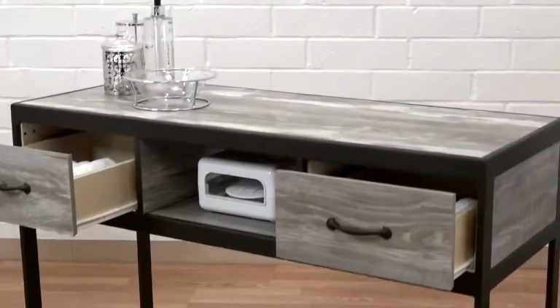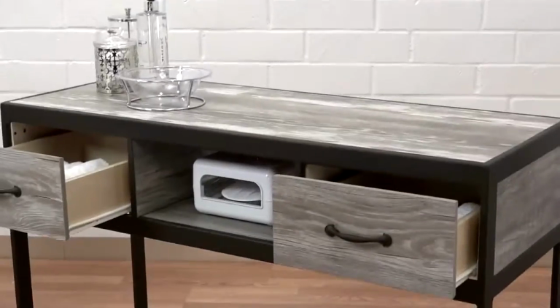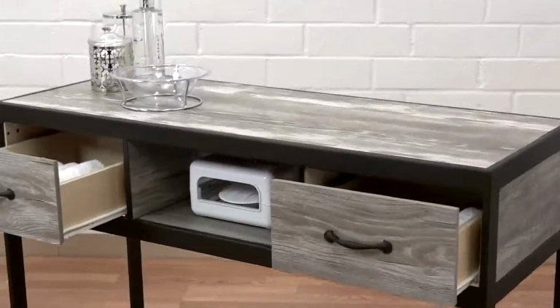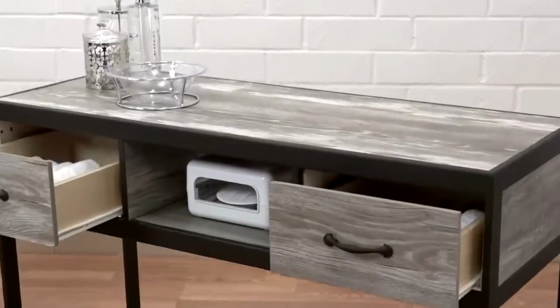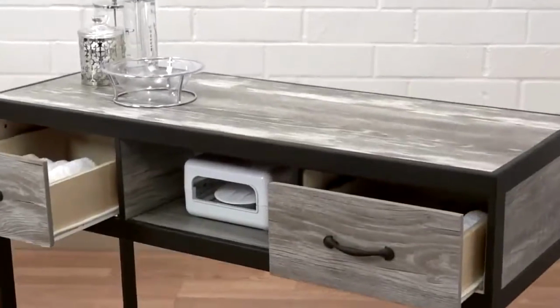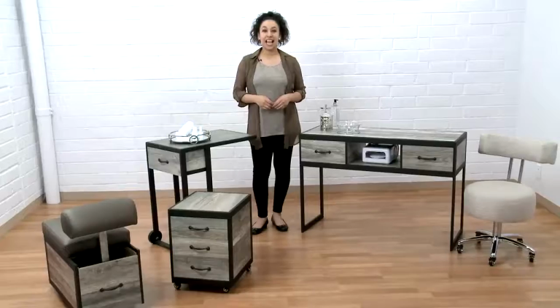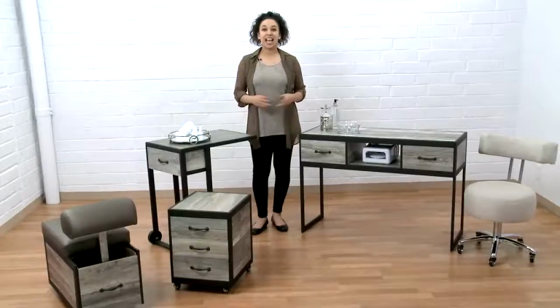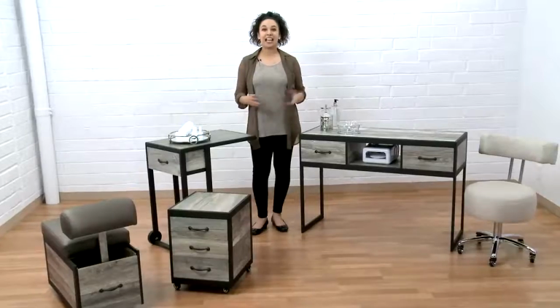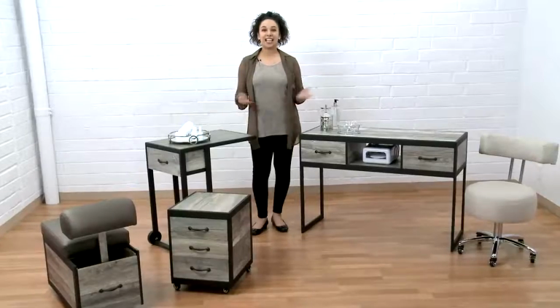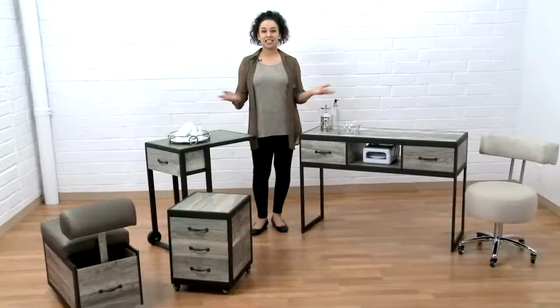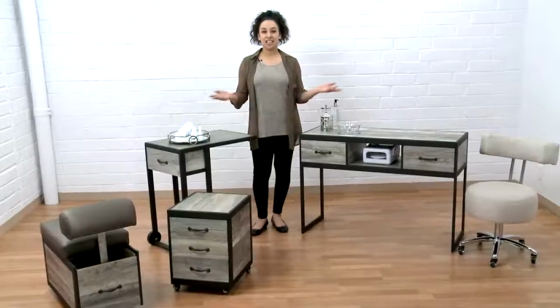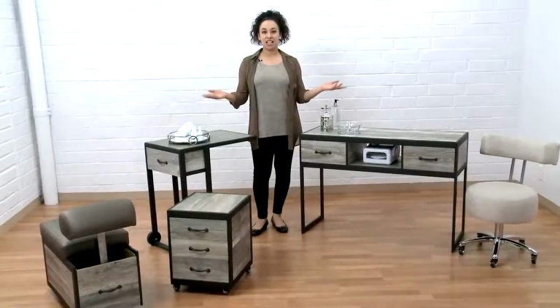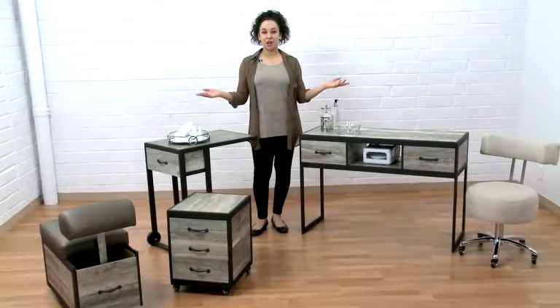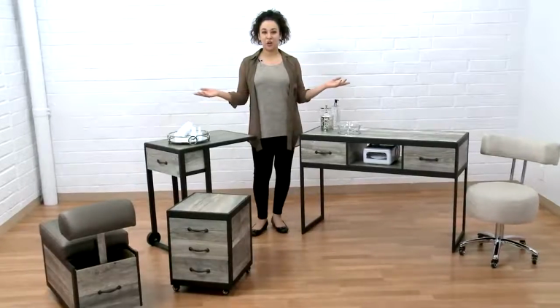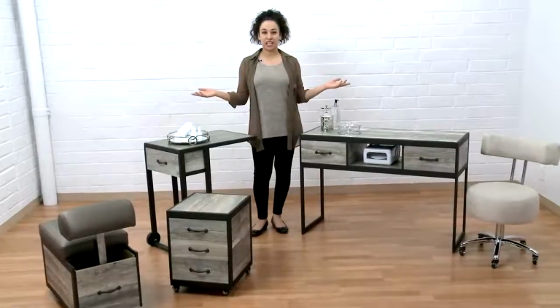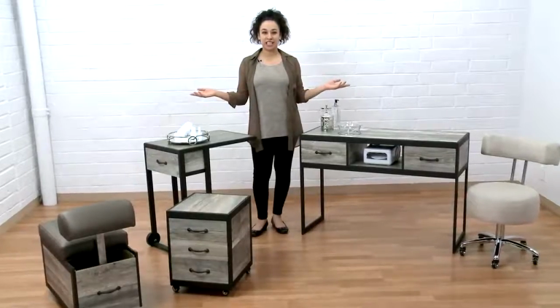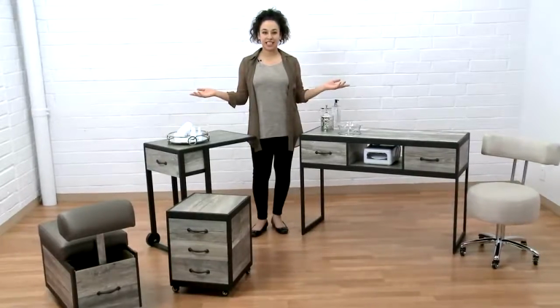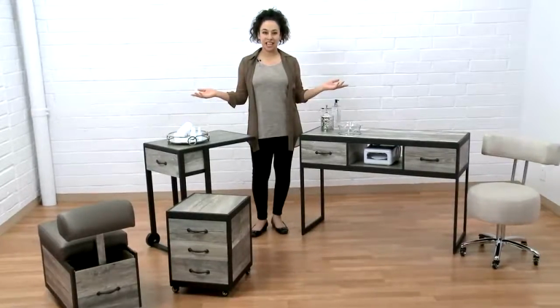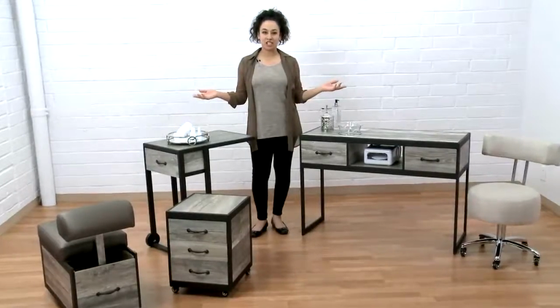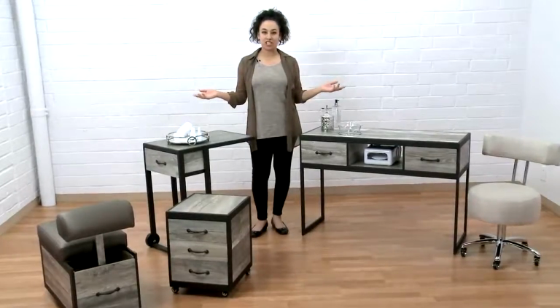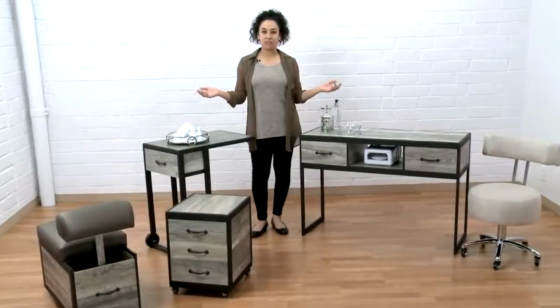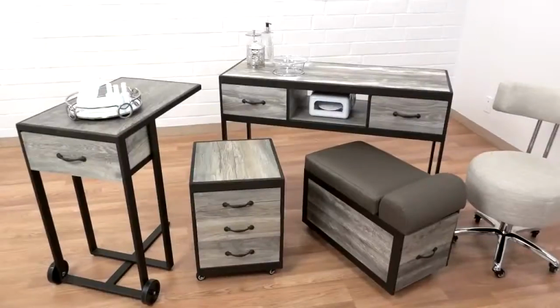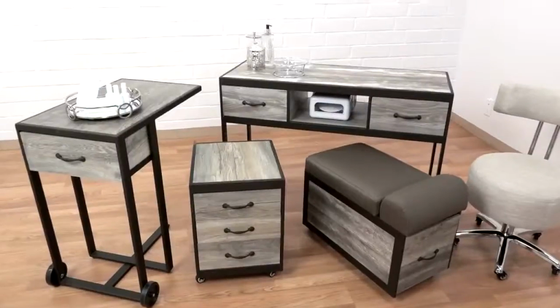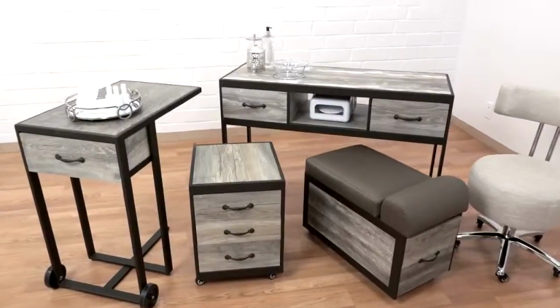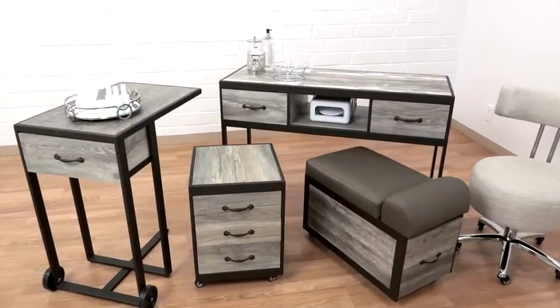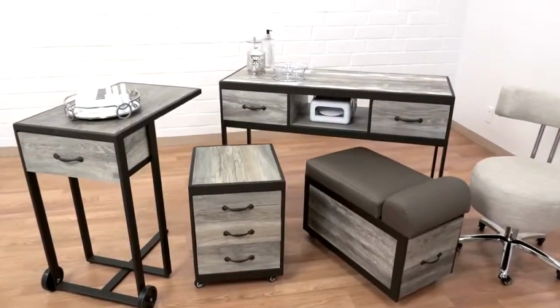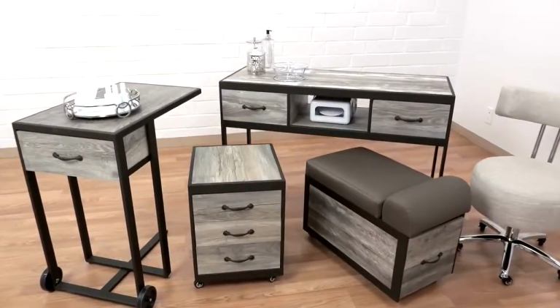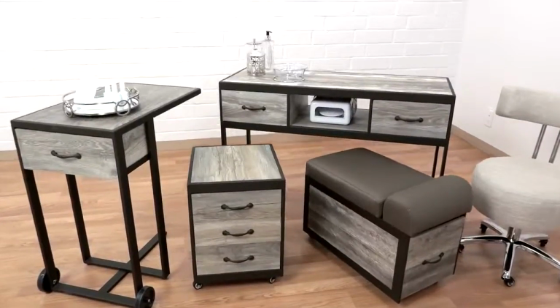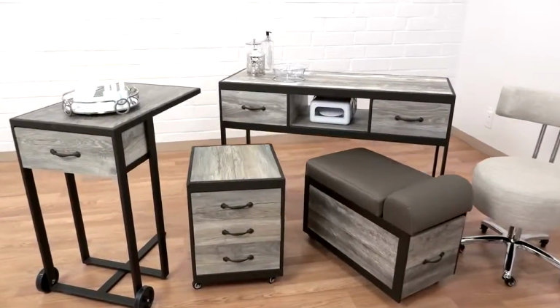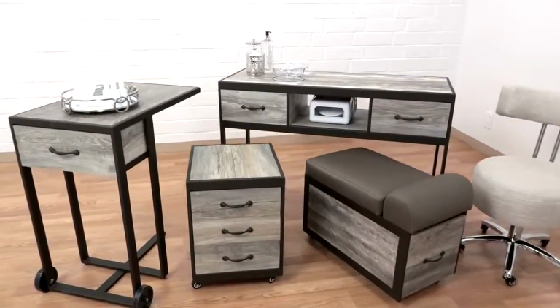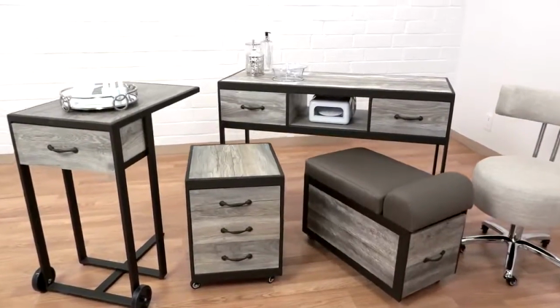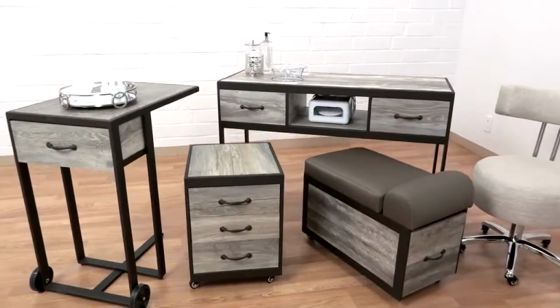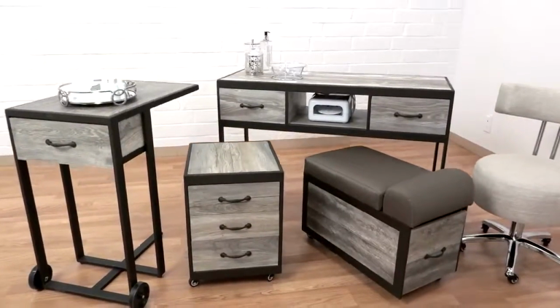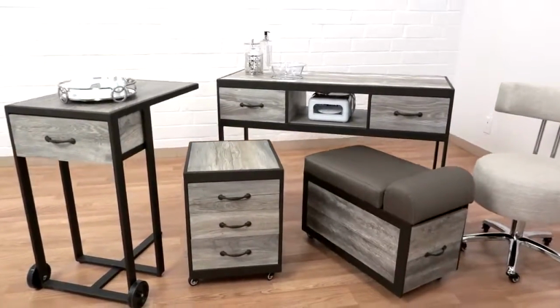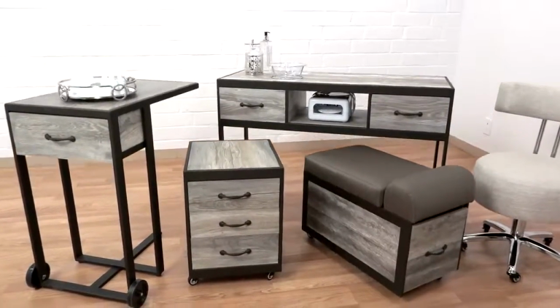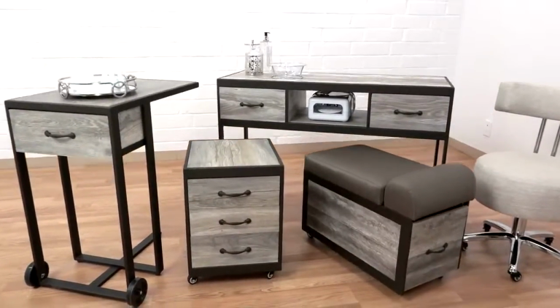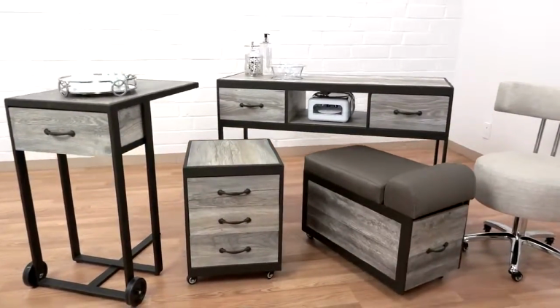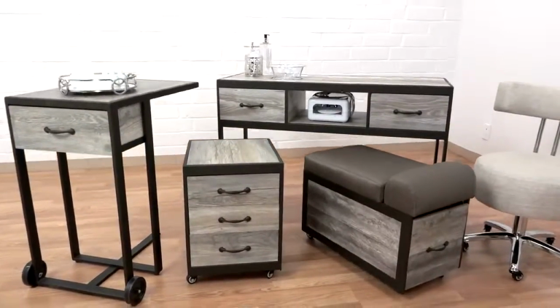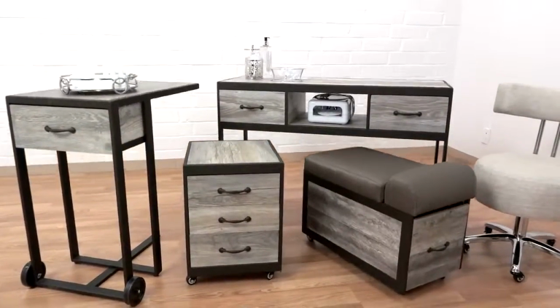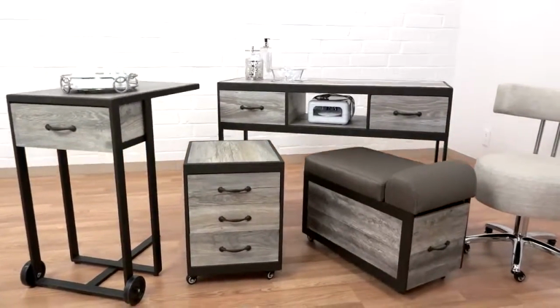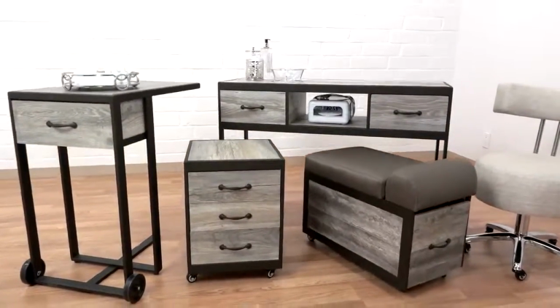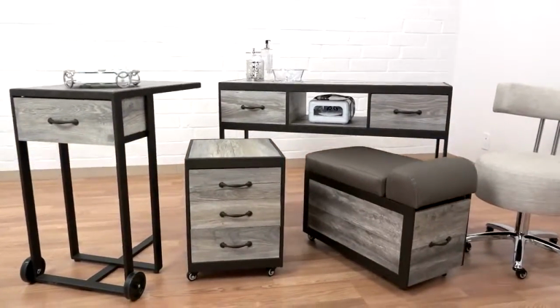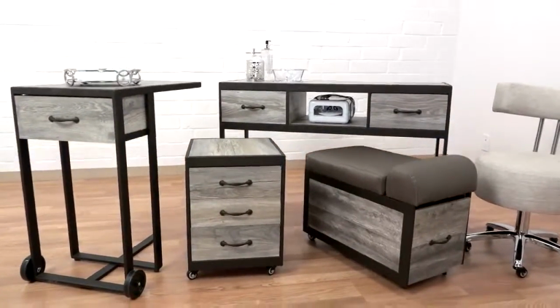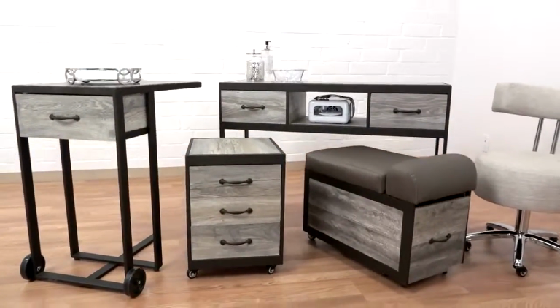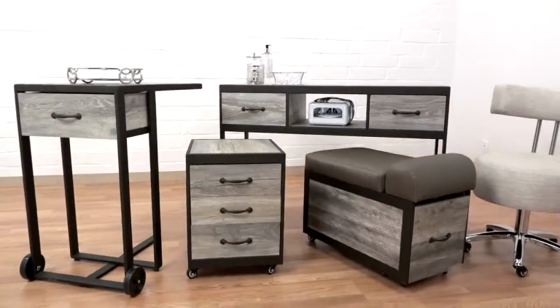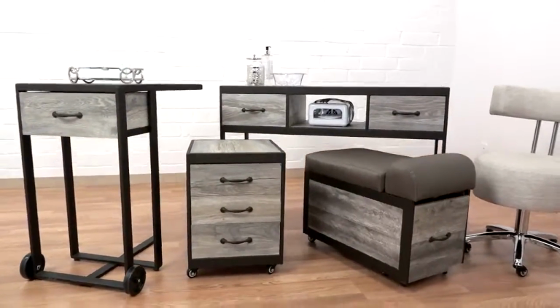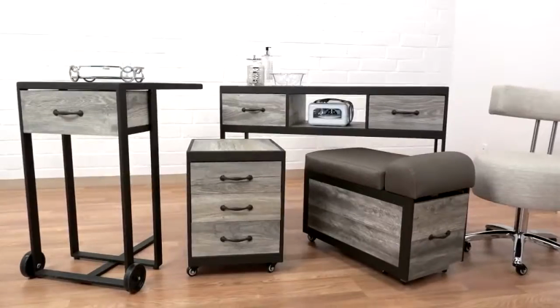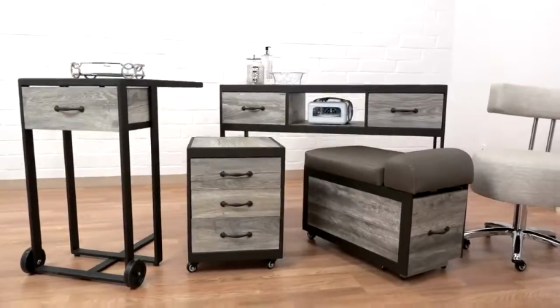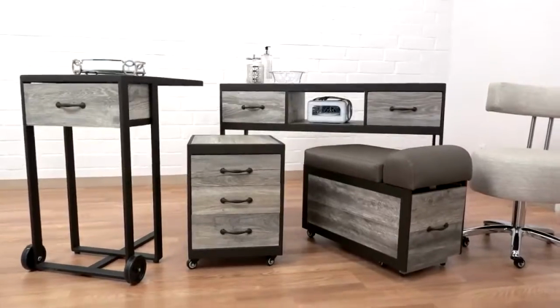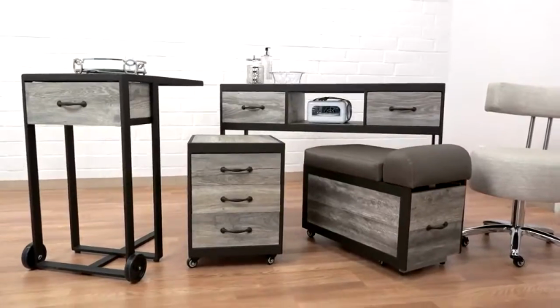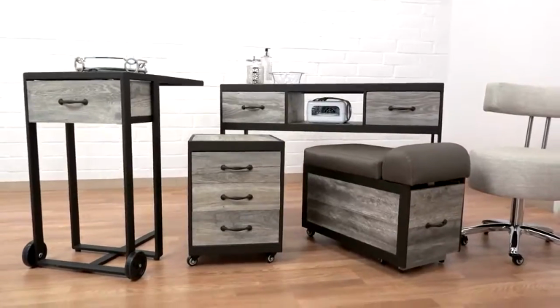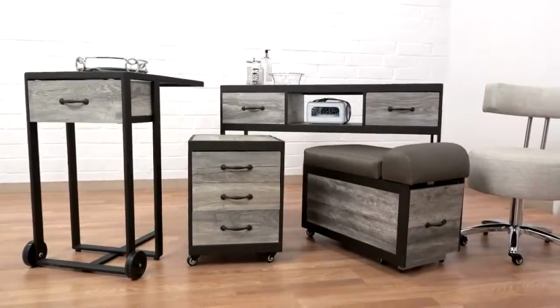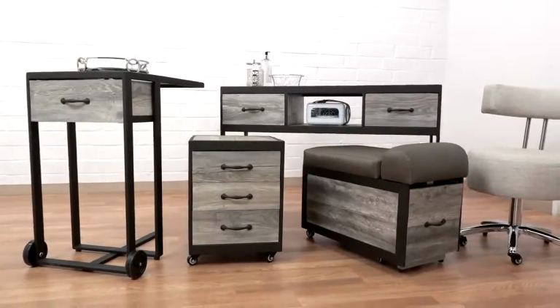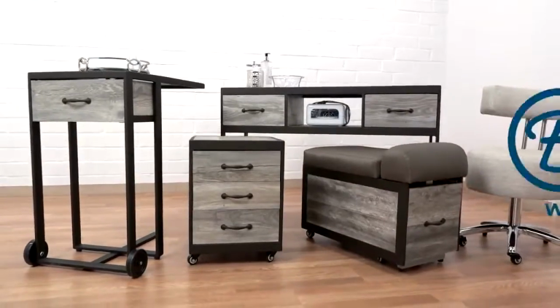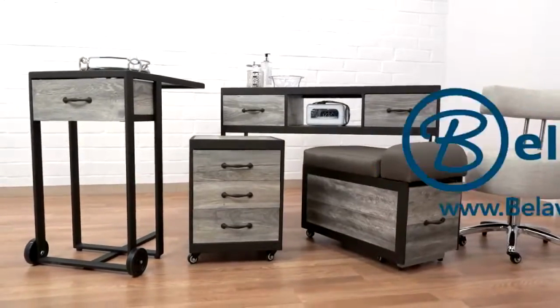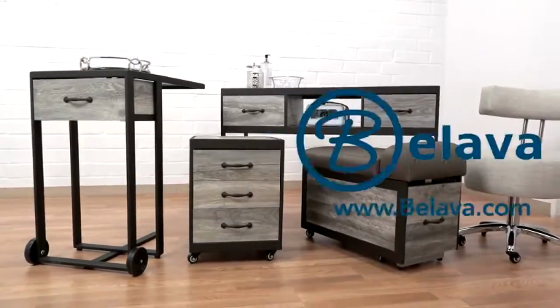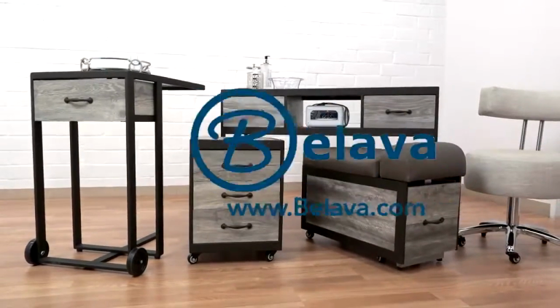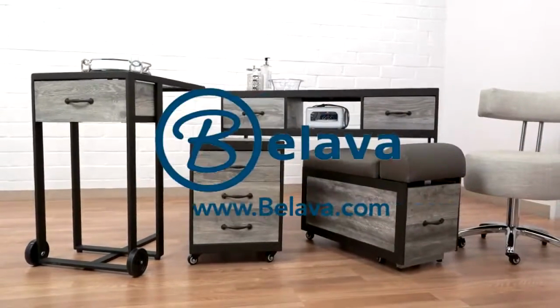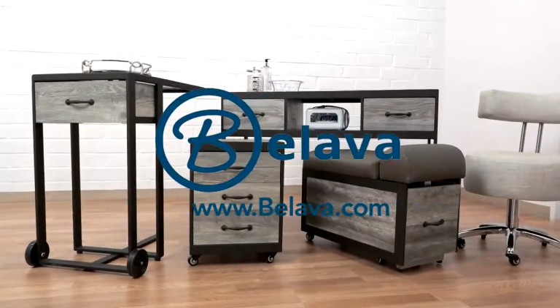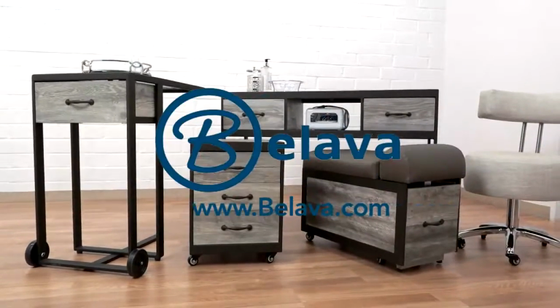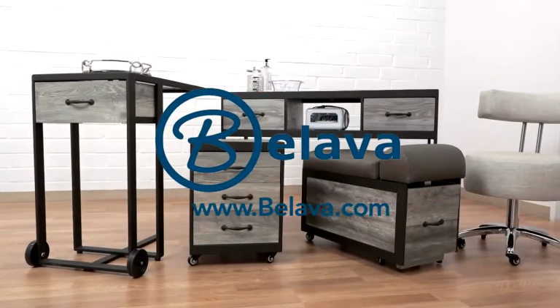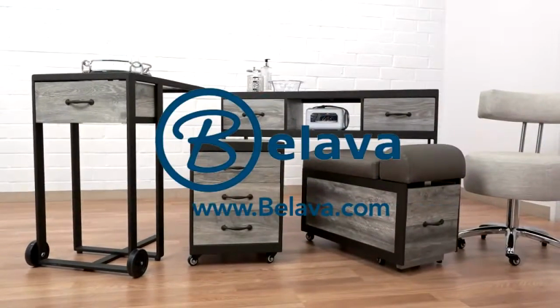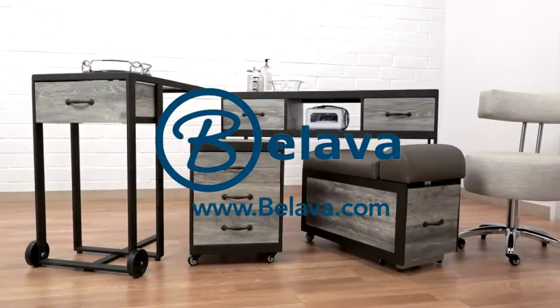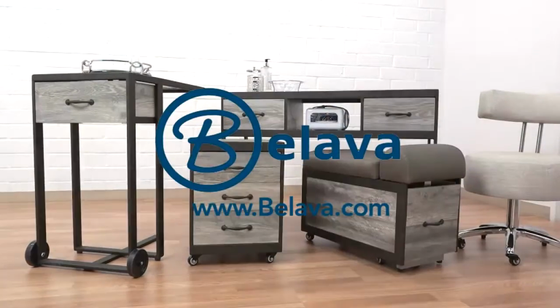The Elegant Allura Collection by Belava, handcrafted in the USA. Belava.com